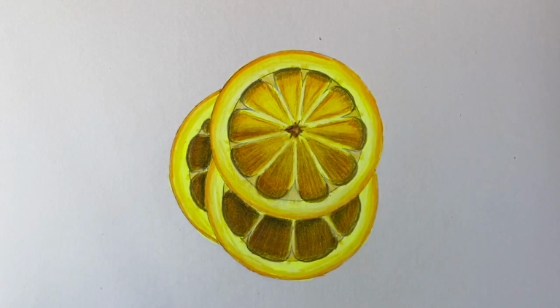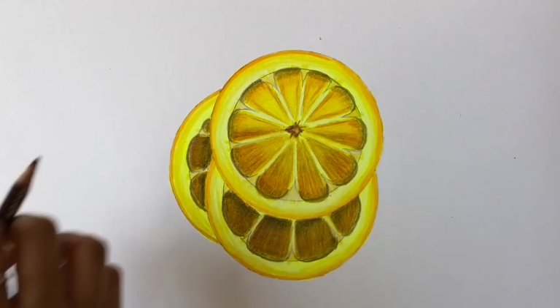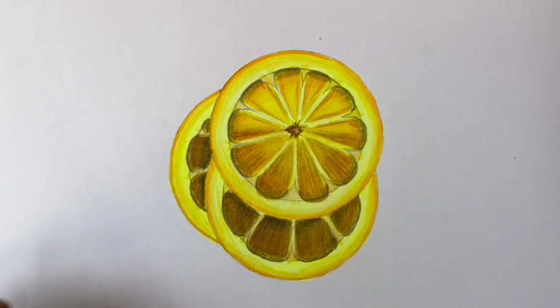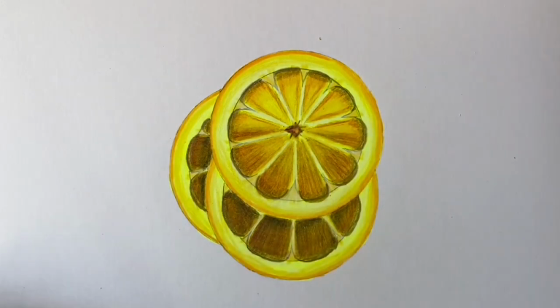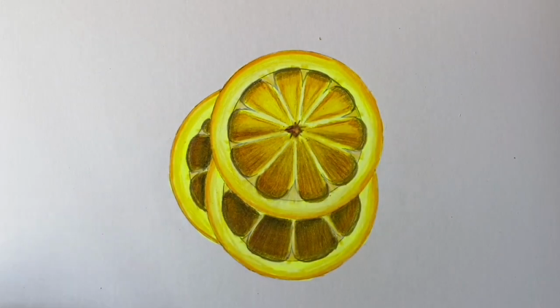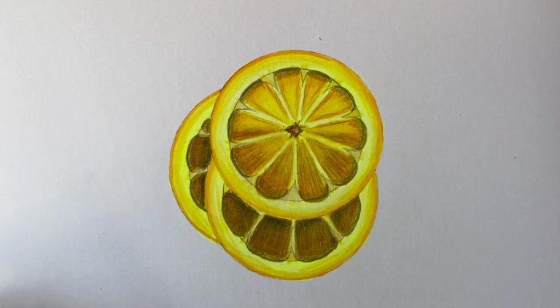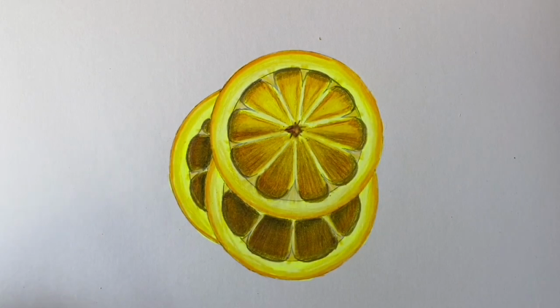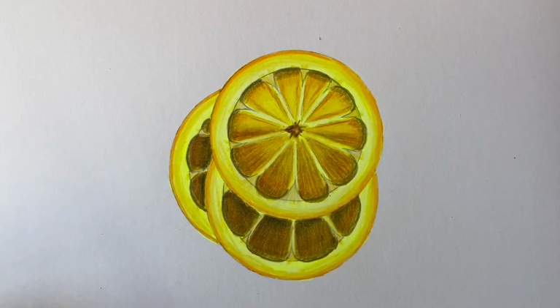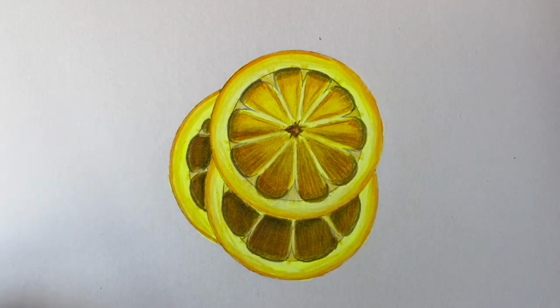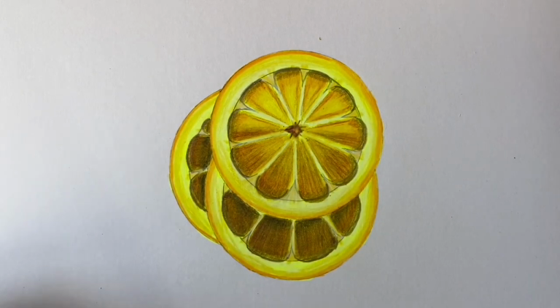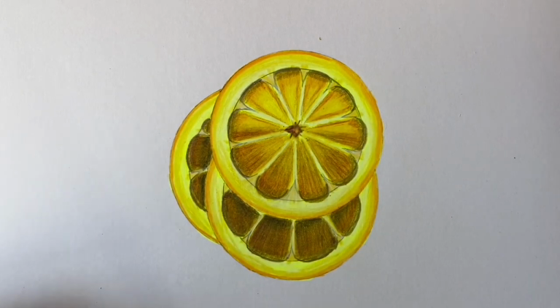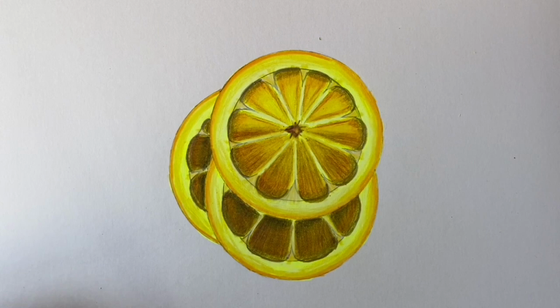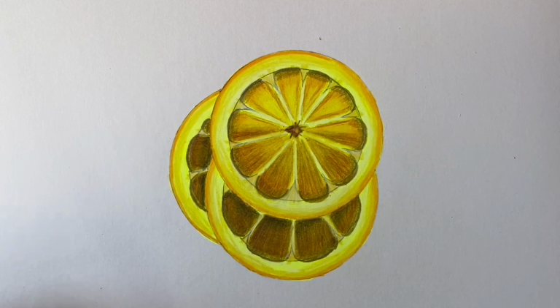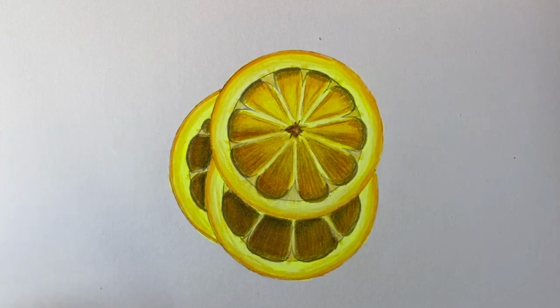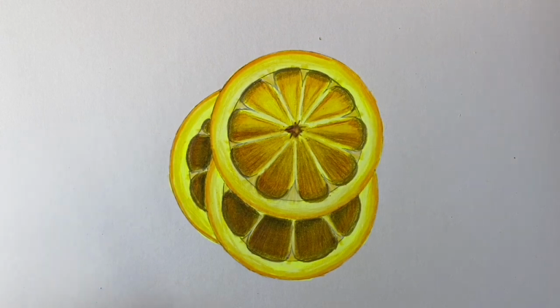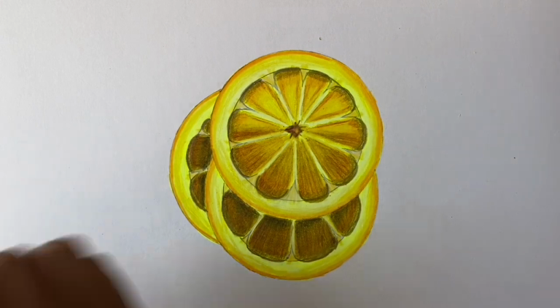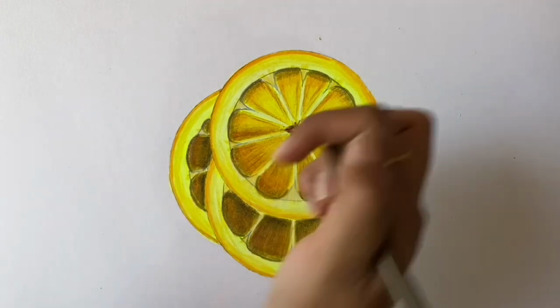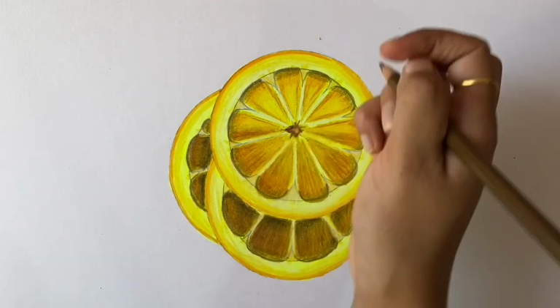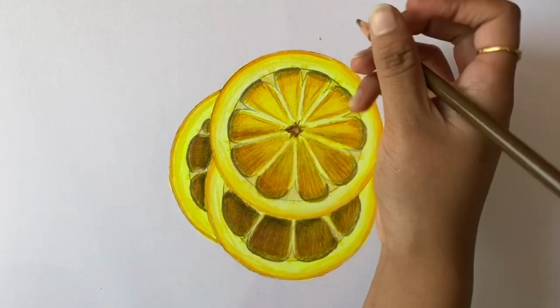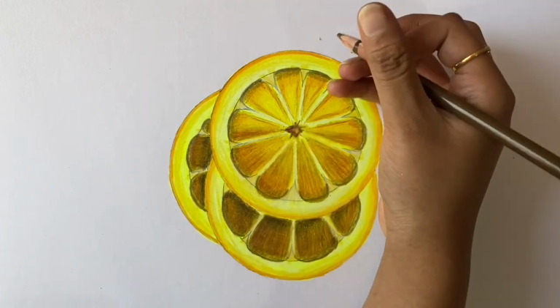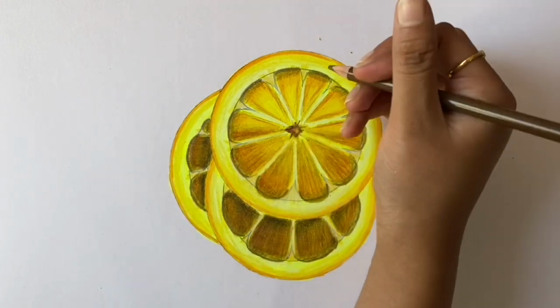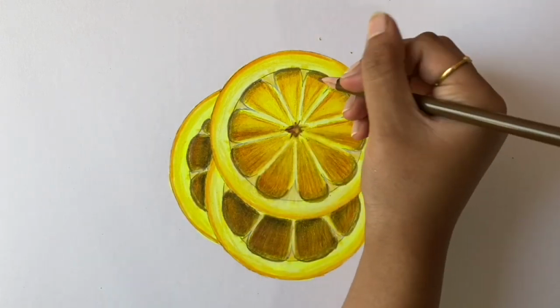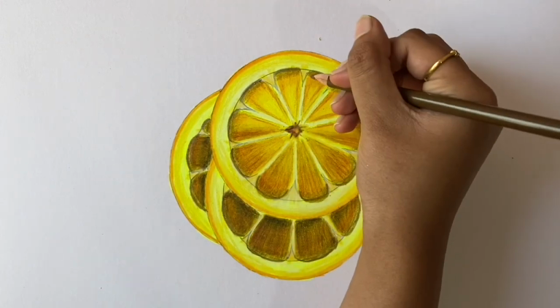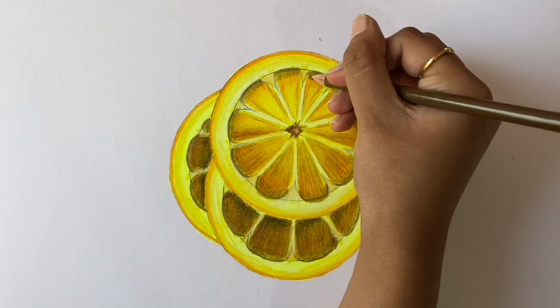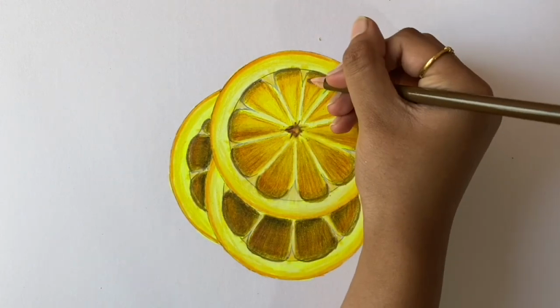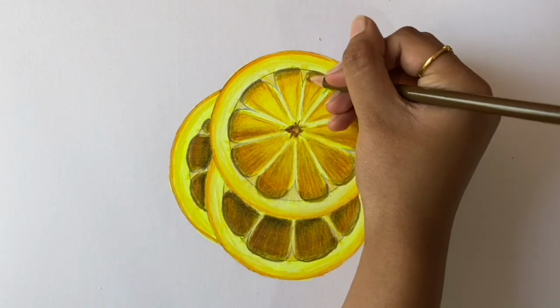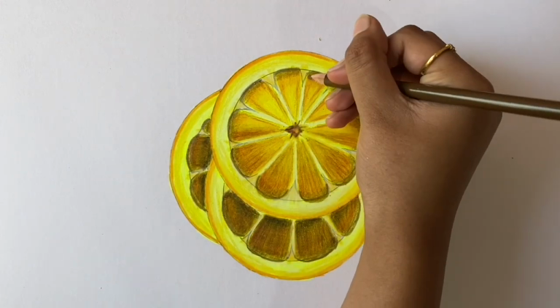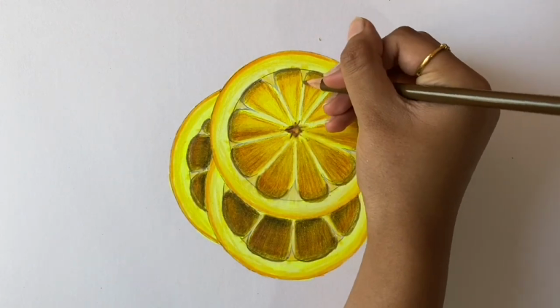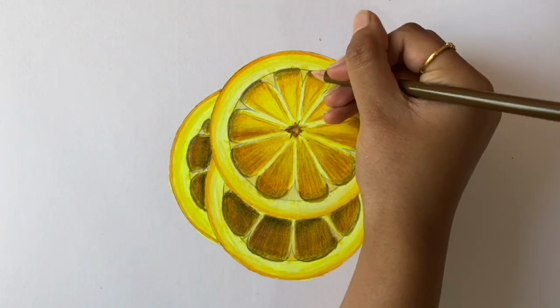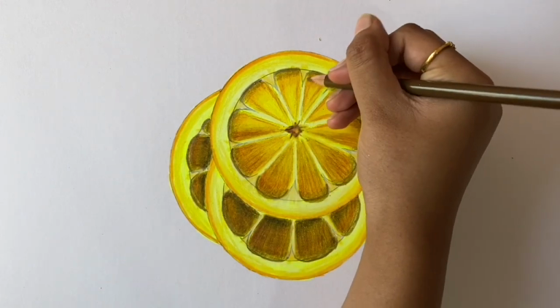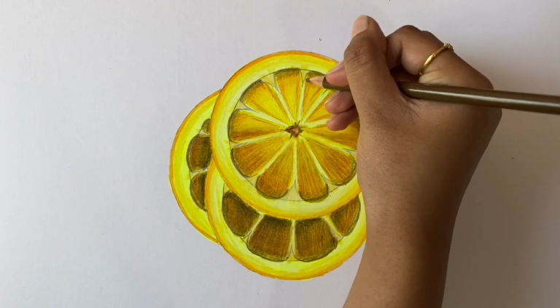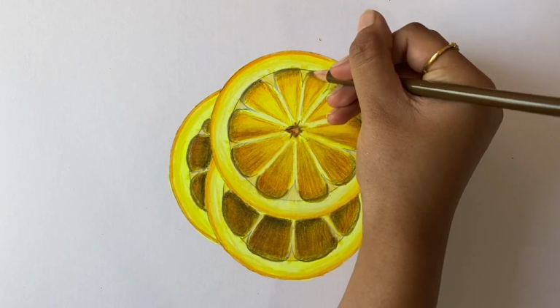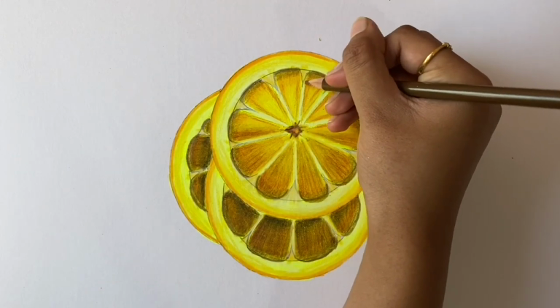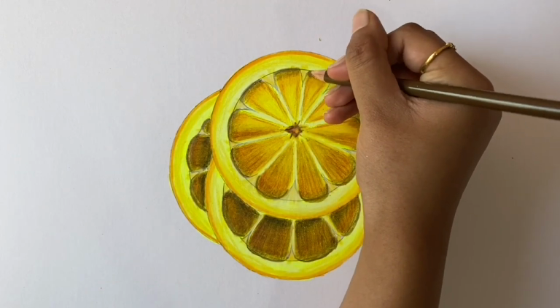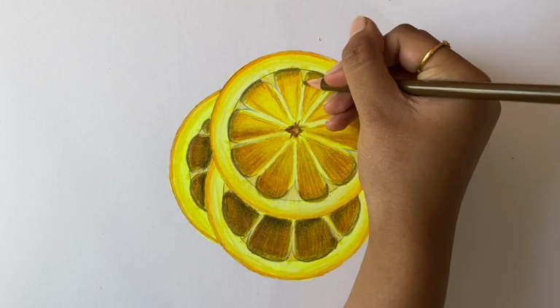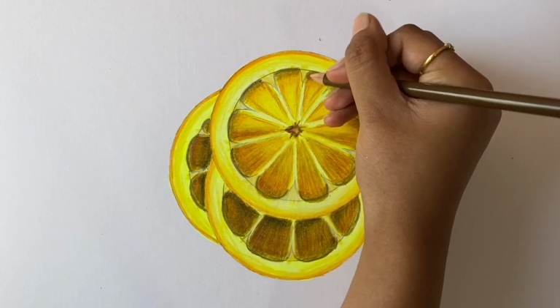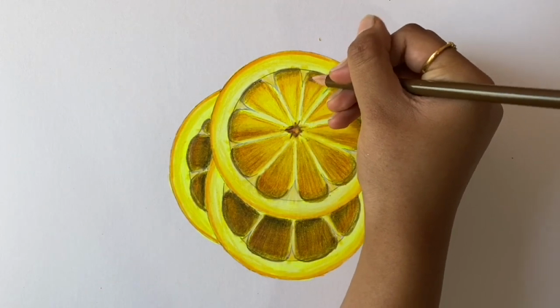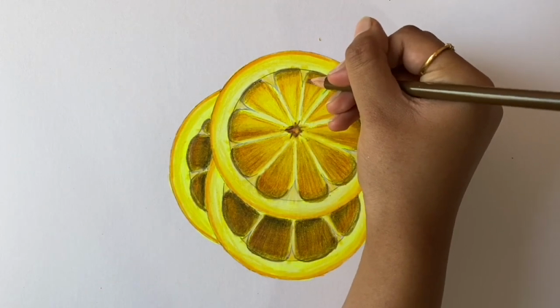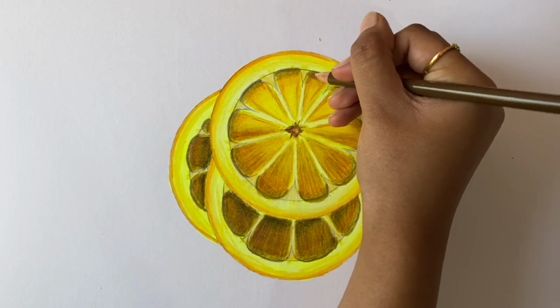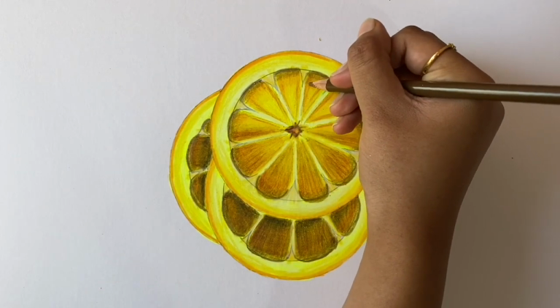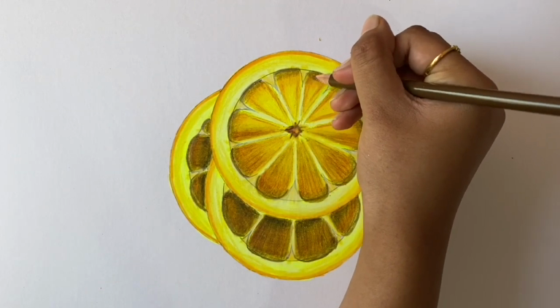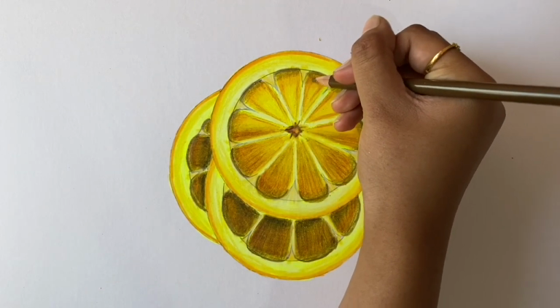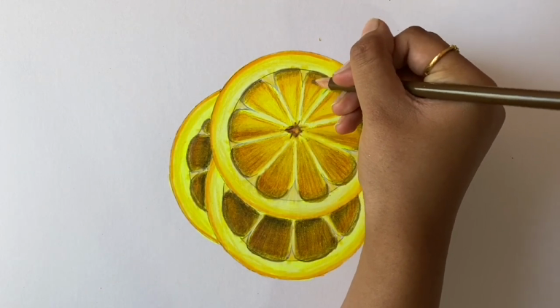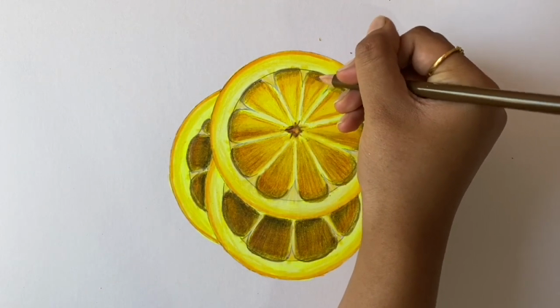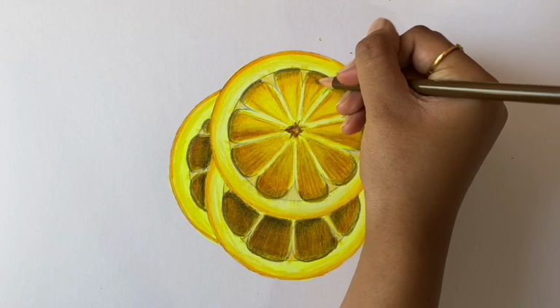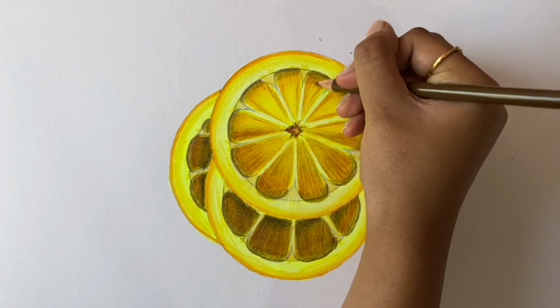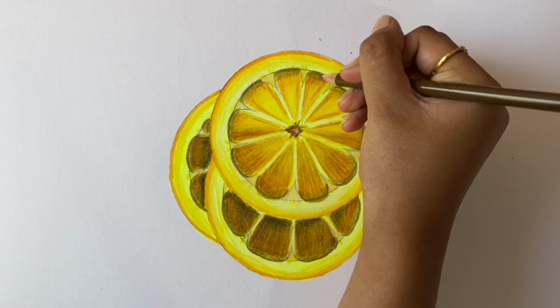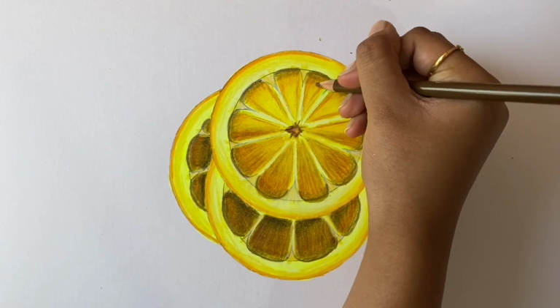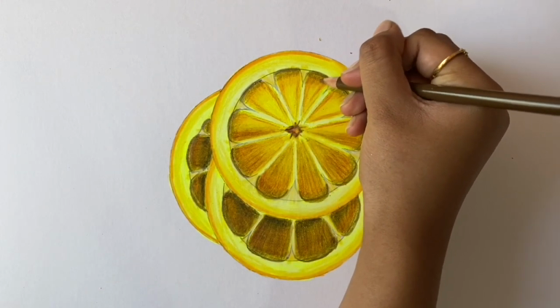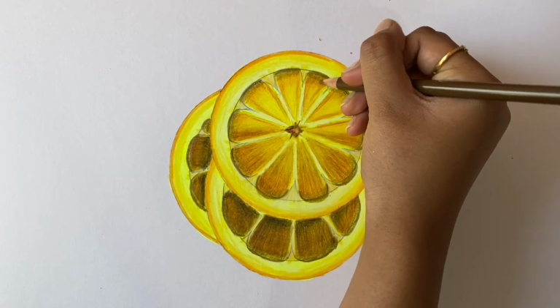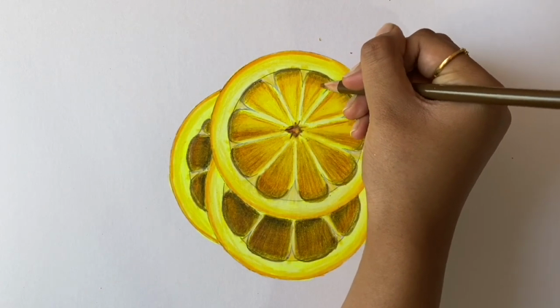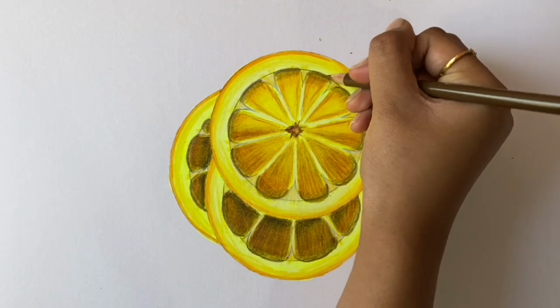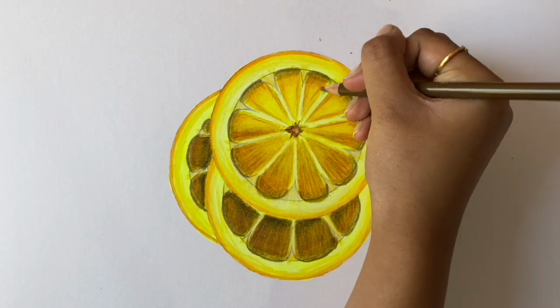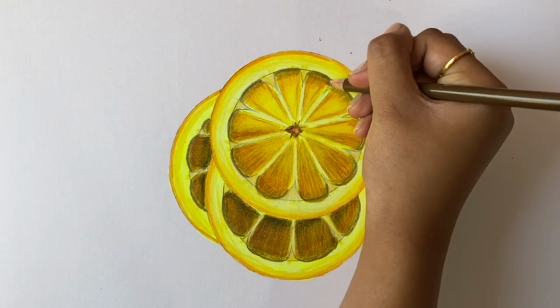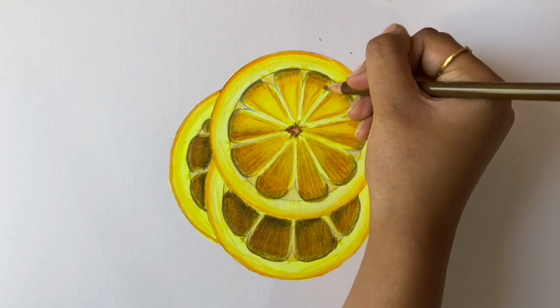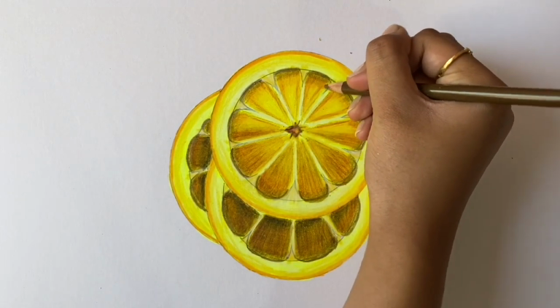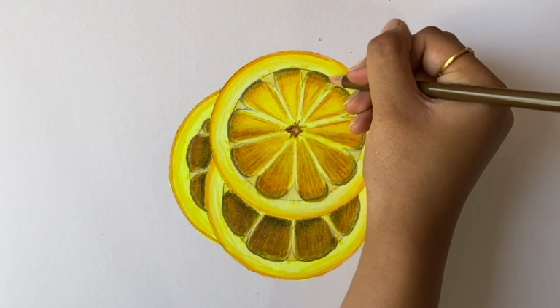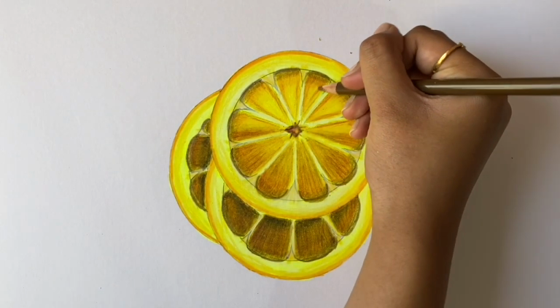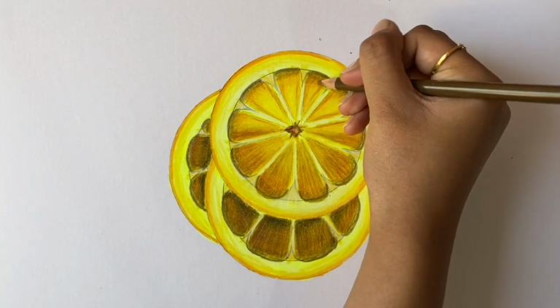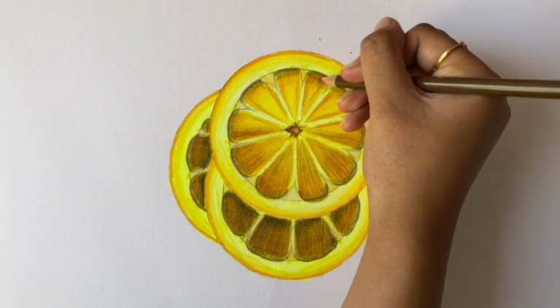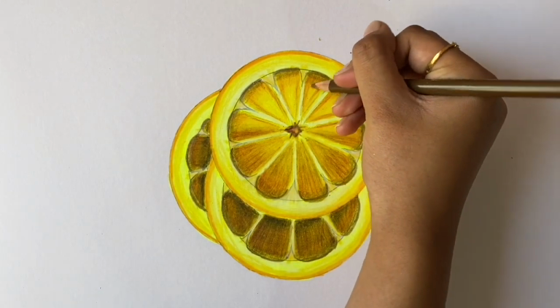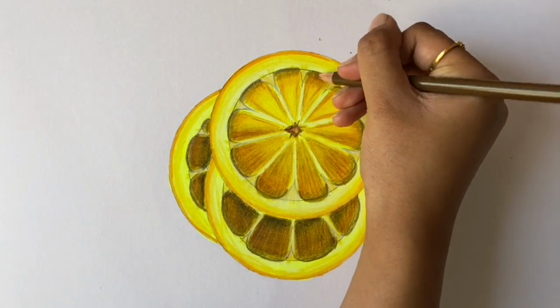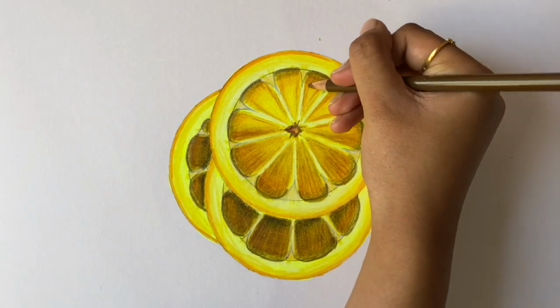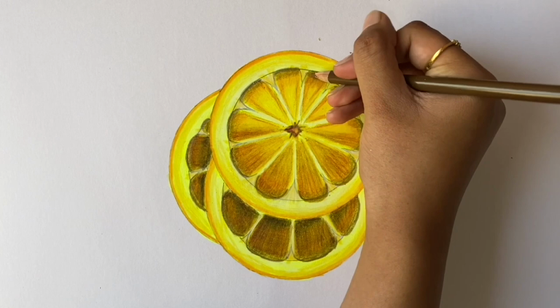Now since the top part of the first slice is not very well blended, take the light umber and apply it for a nice transition.